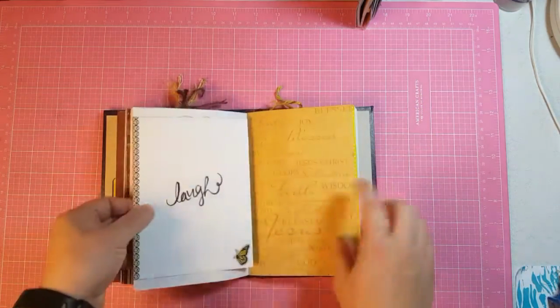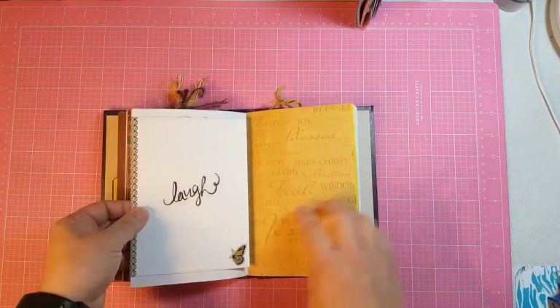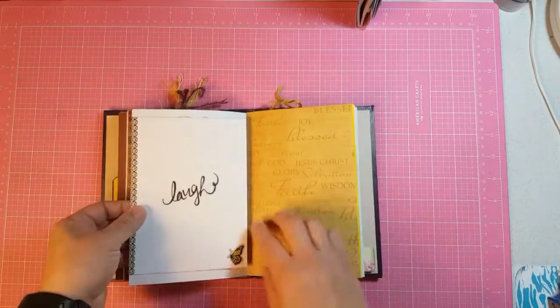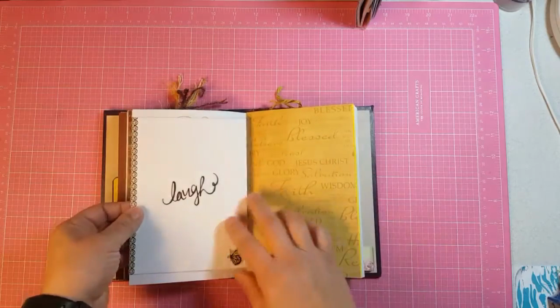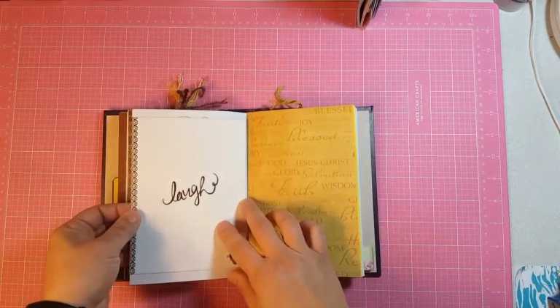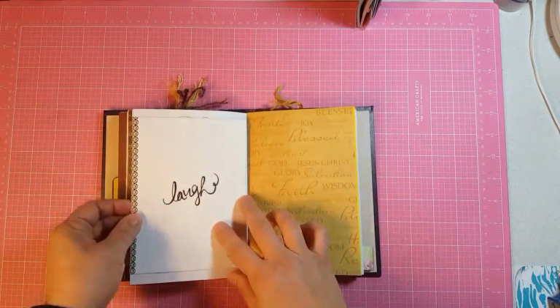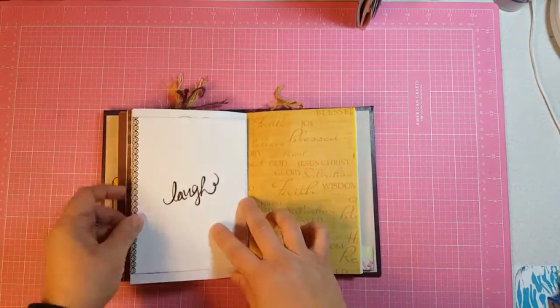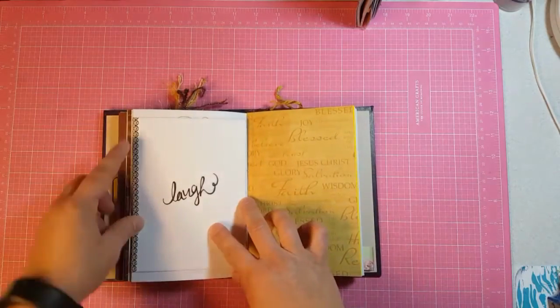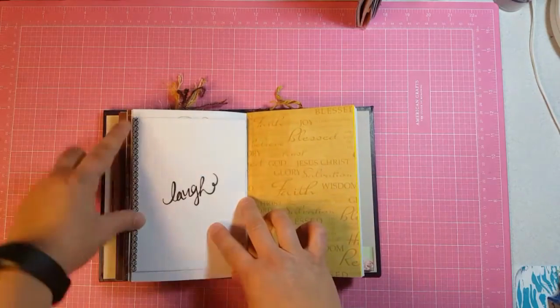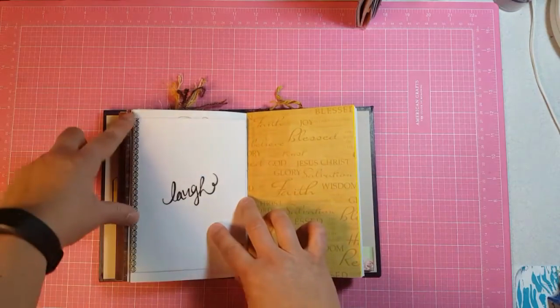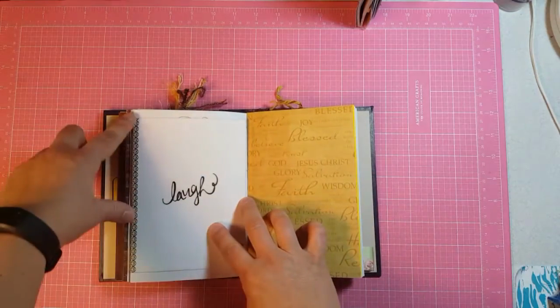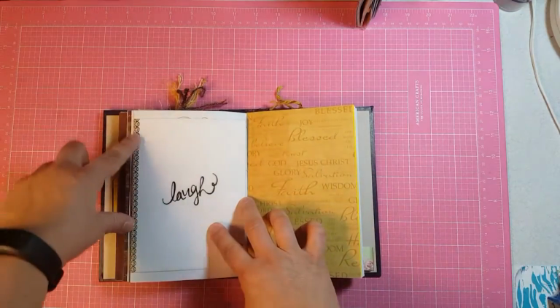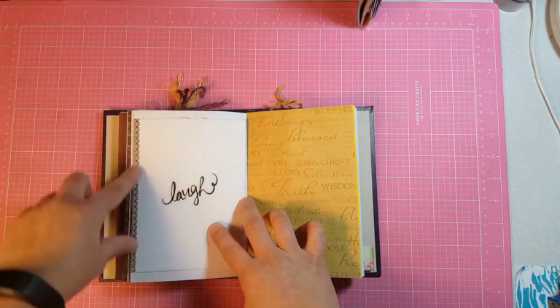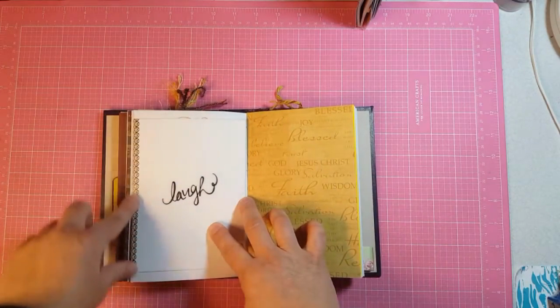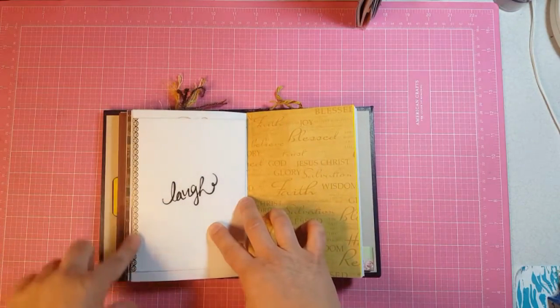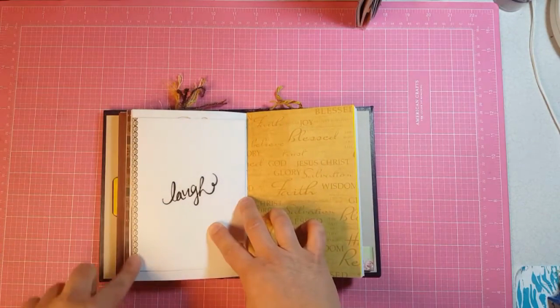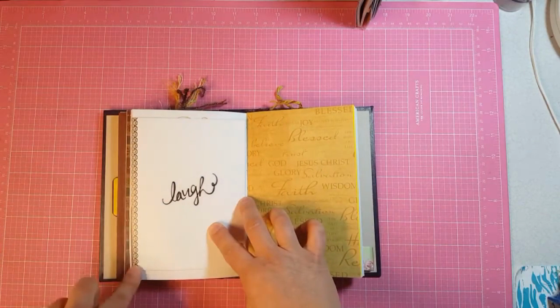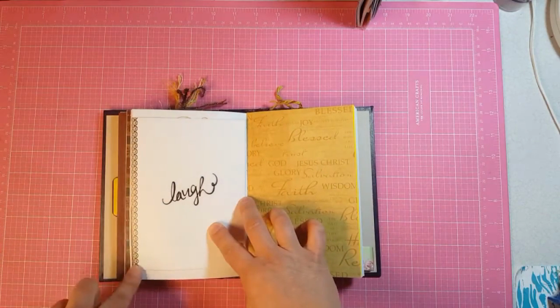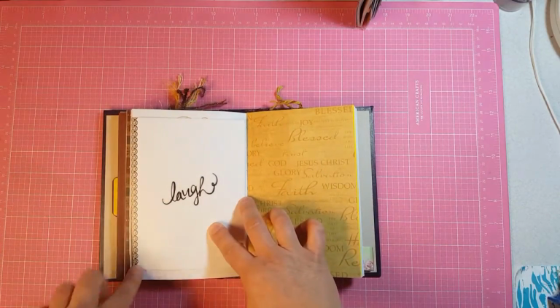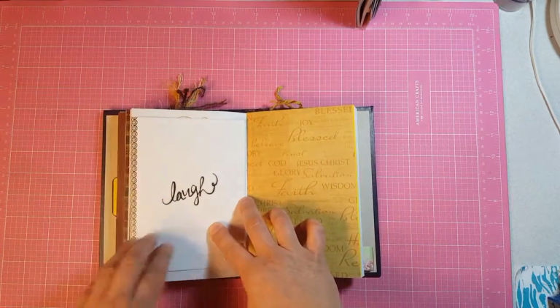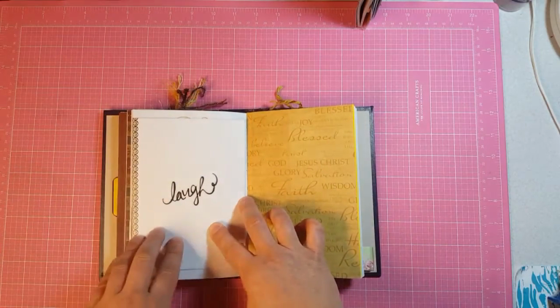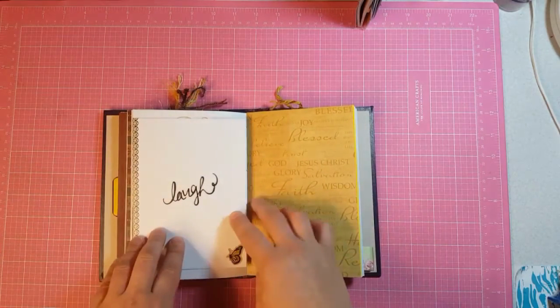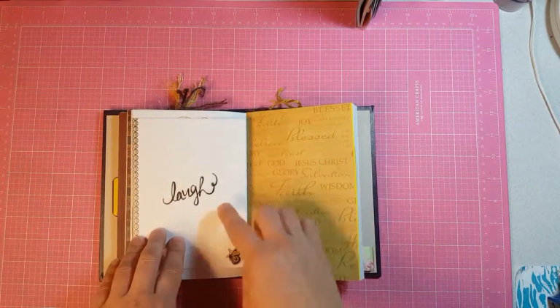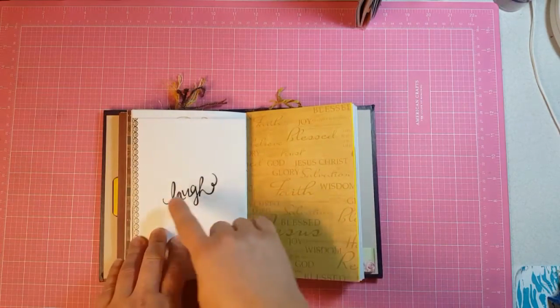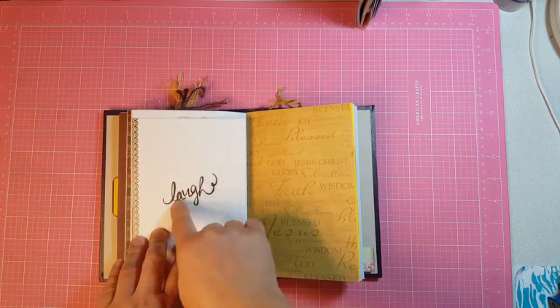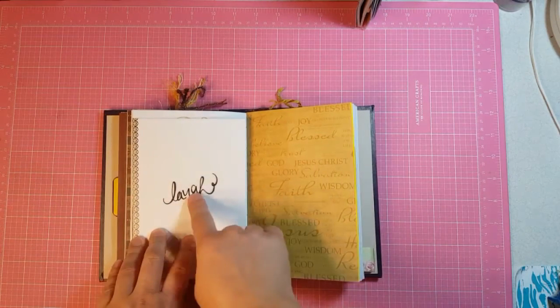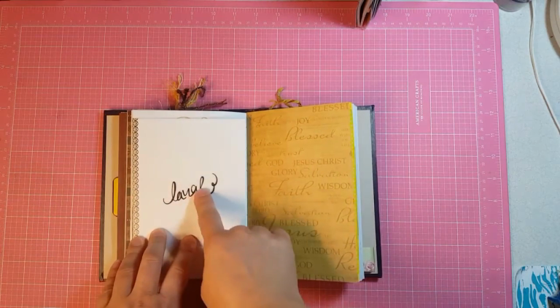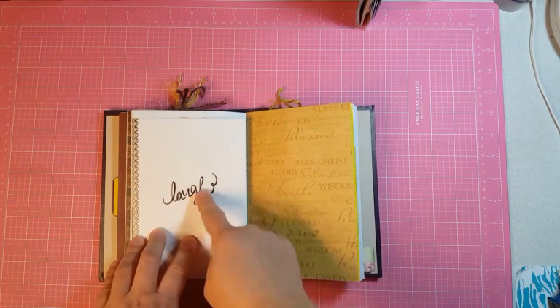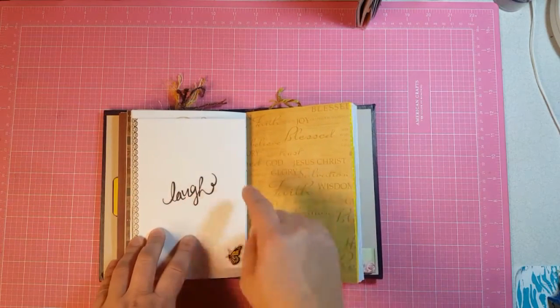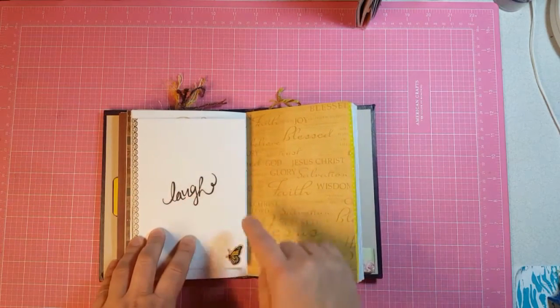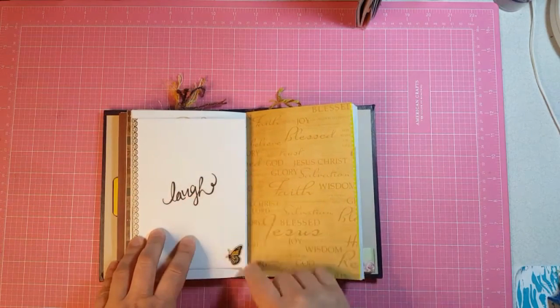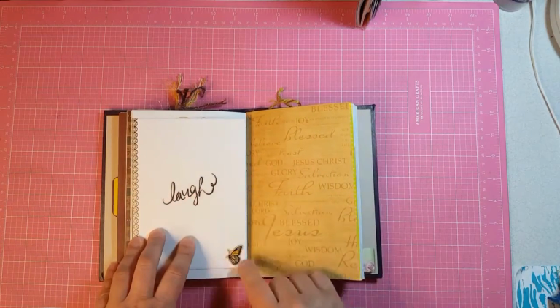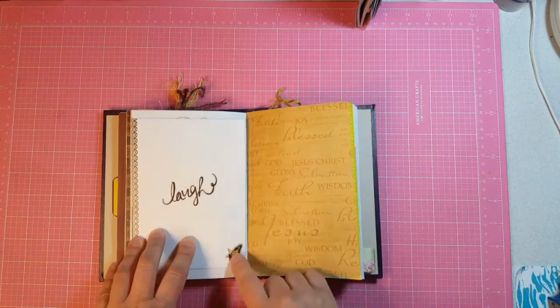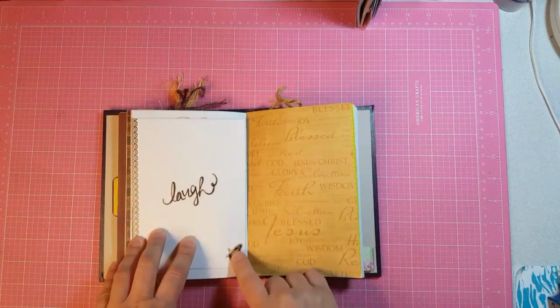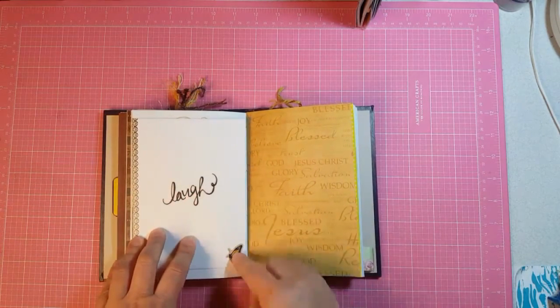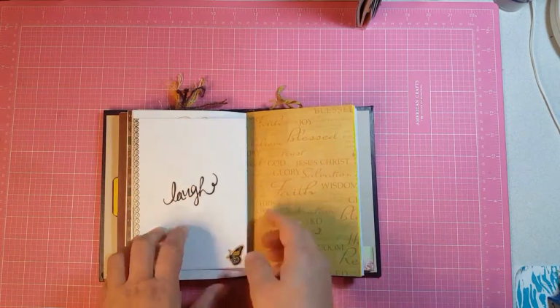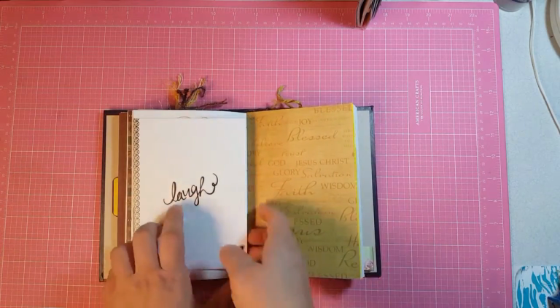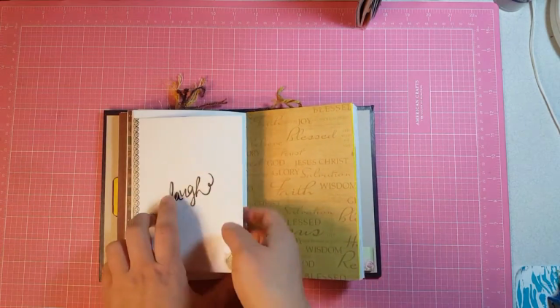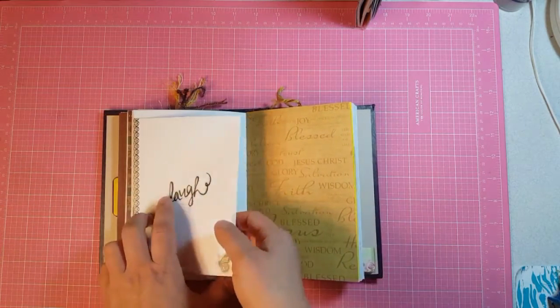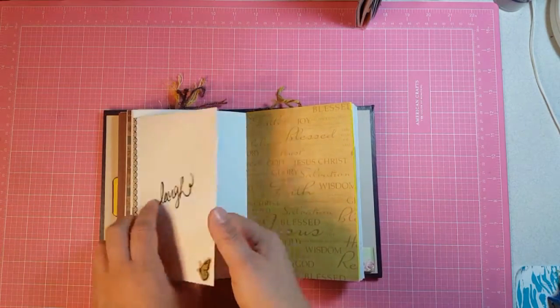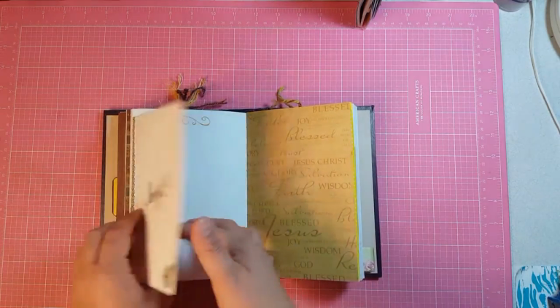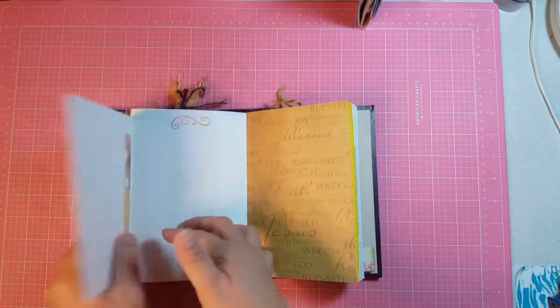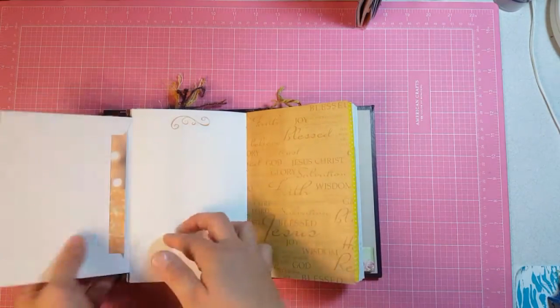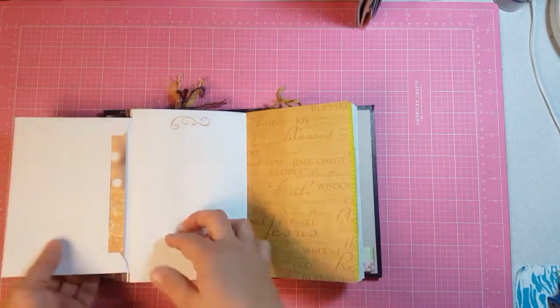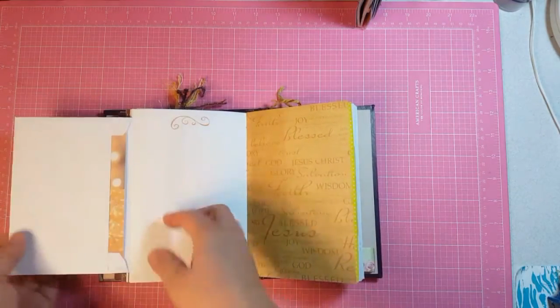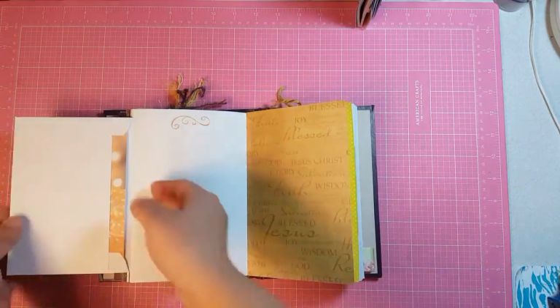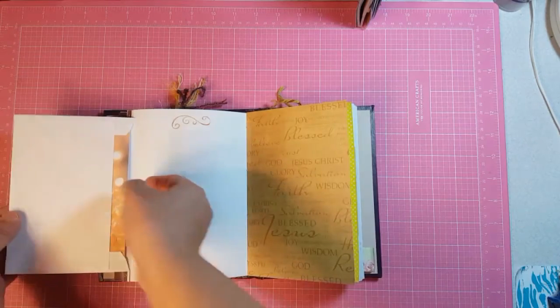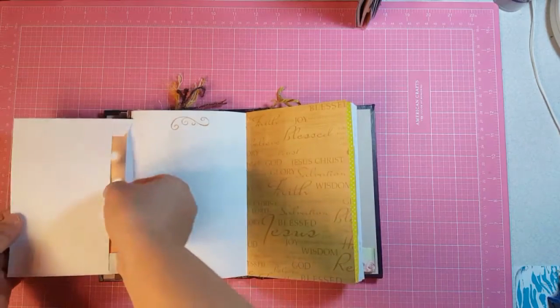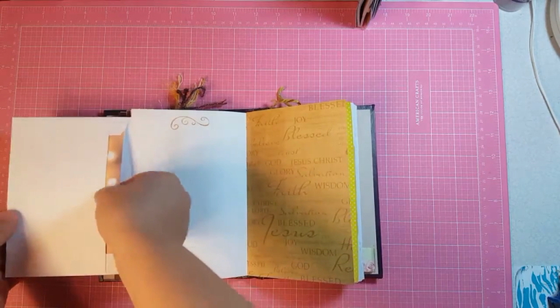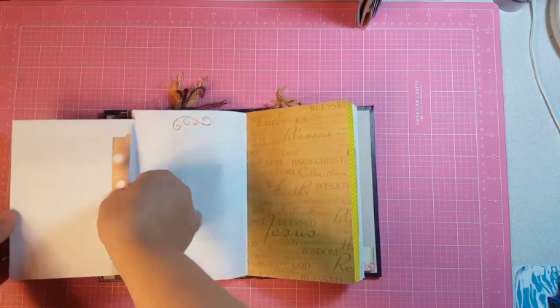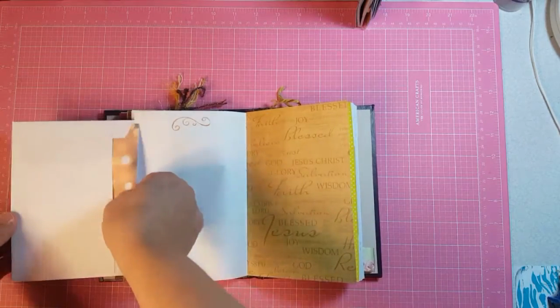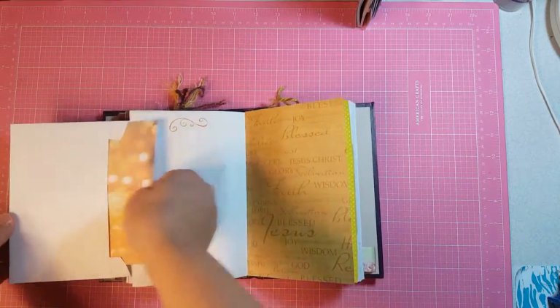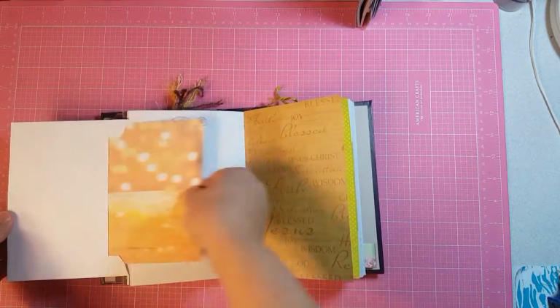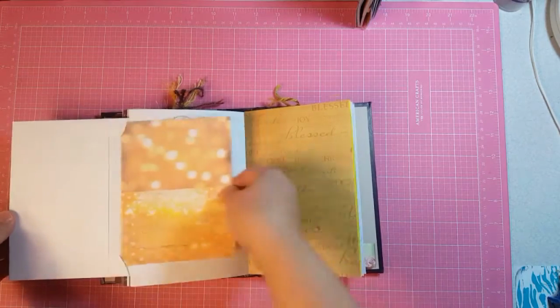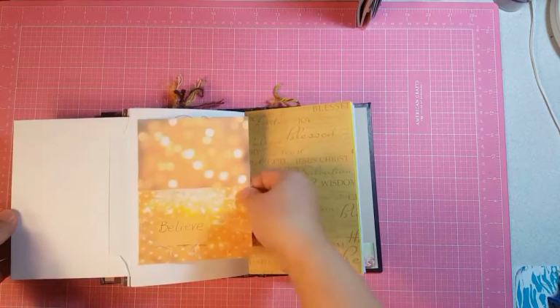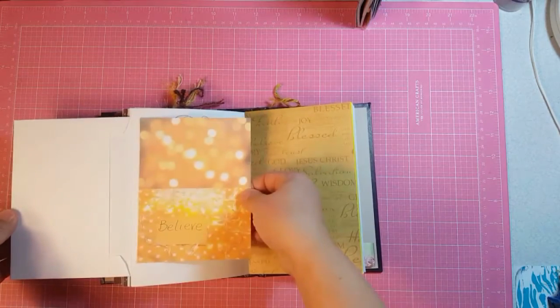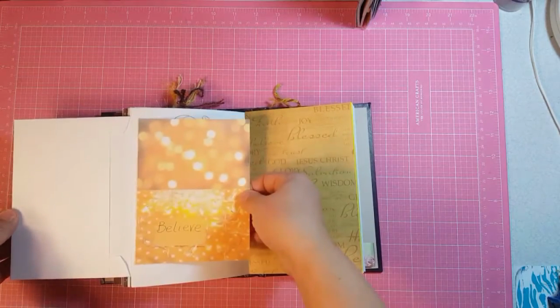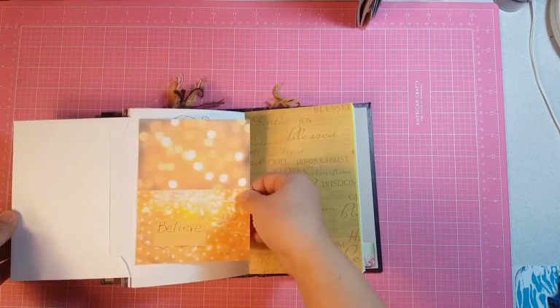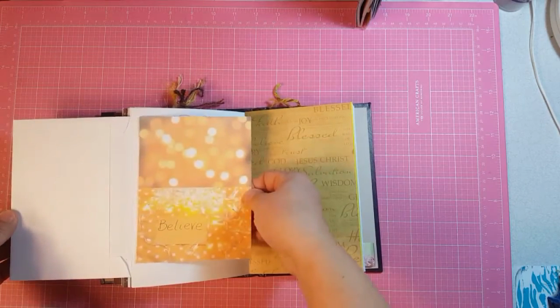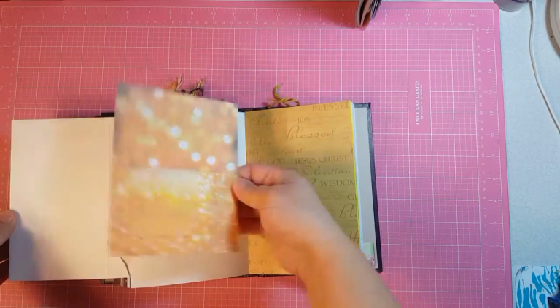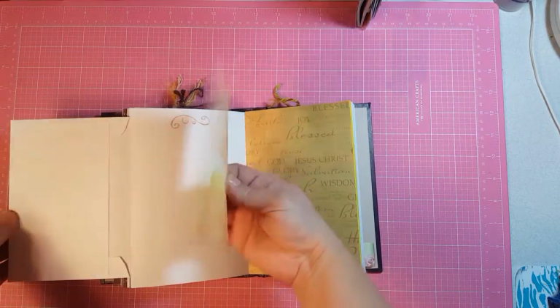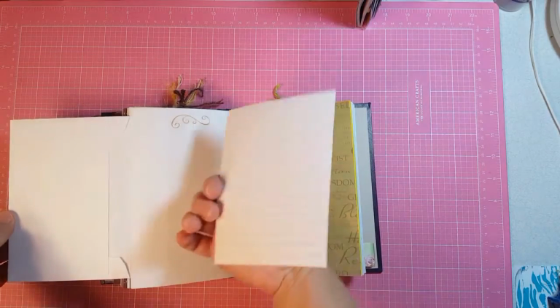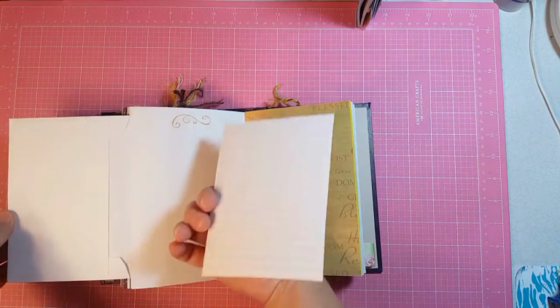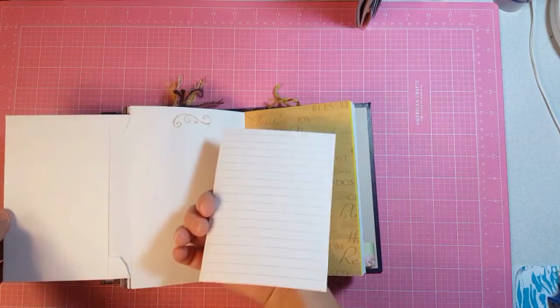And then the other side — this is a sticker. And then you open it up and there's a journaling card.